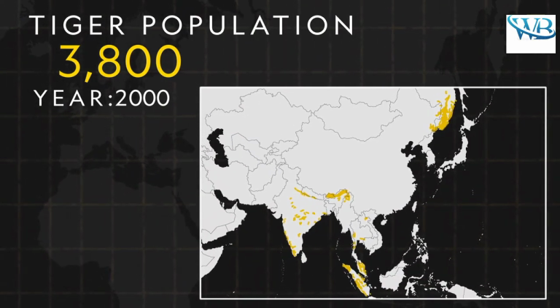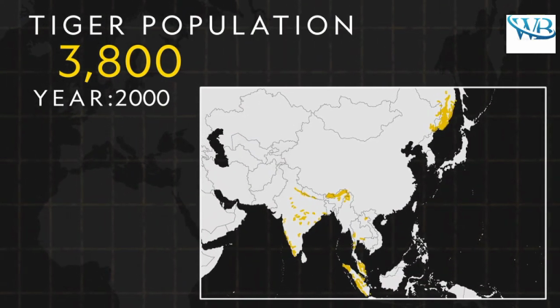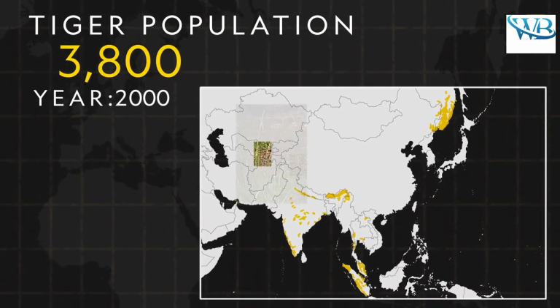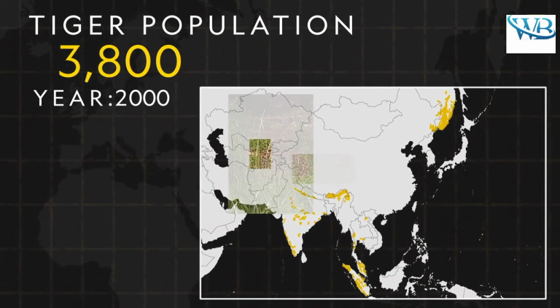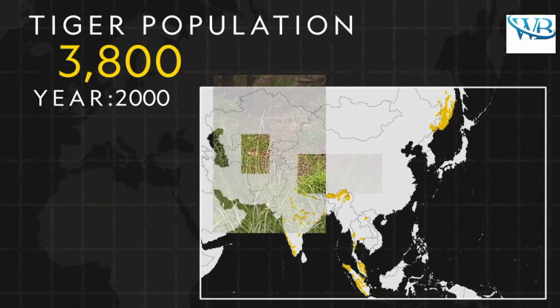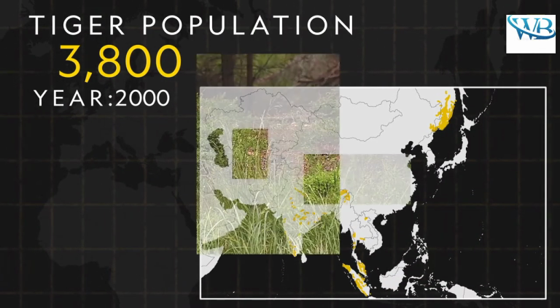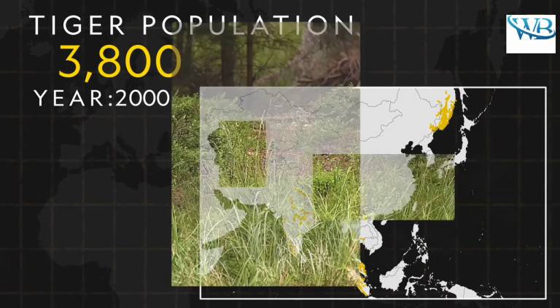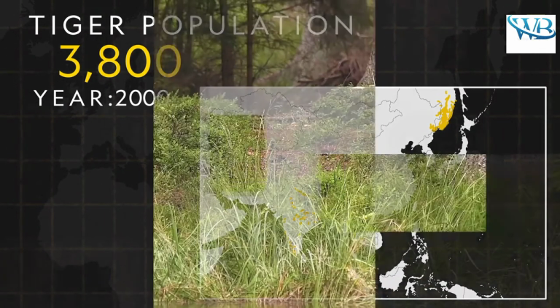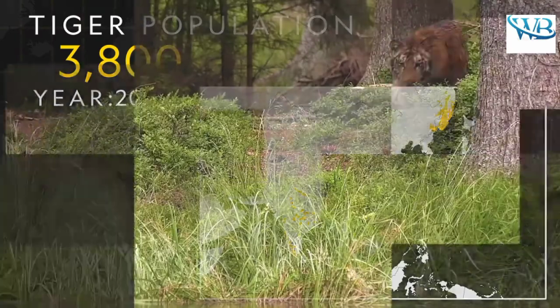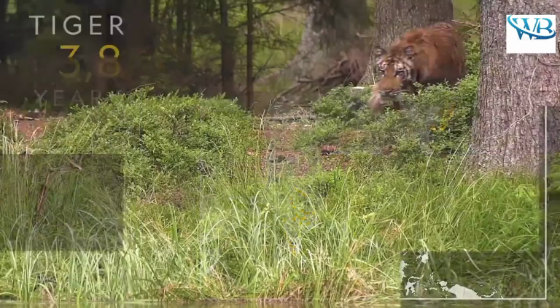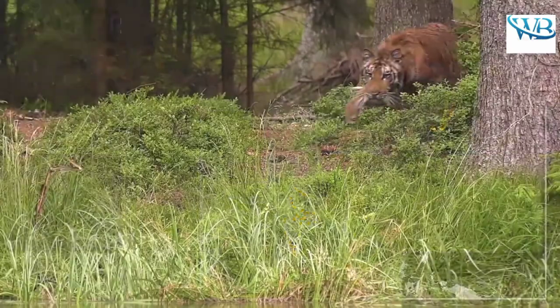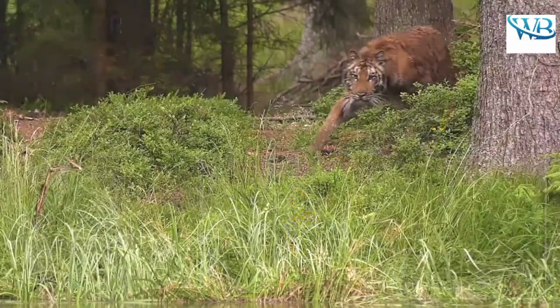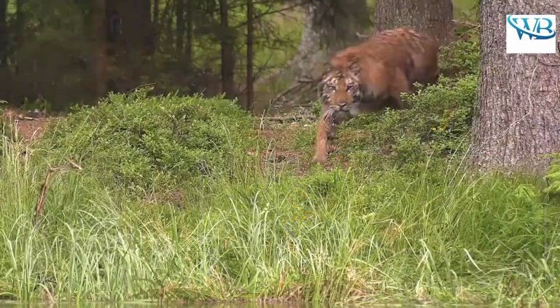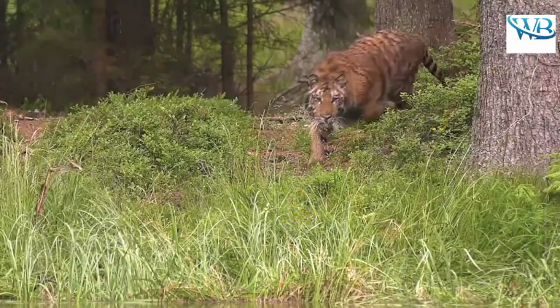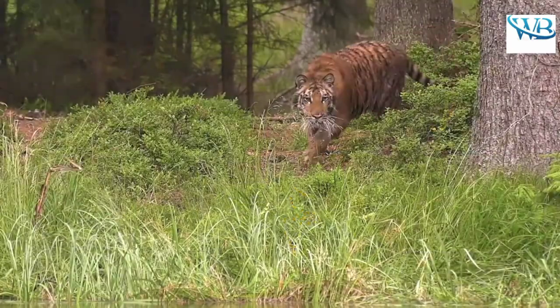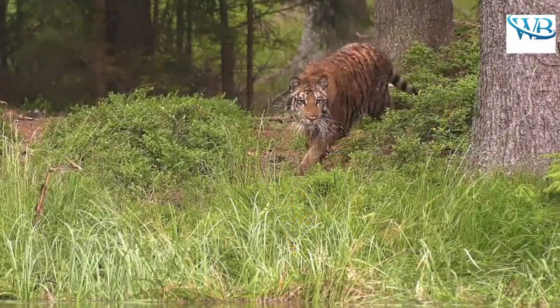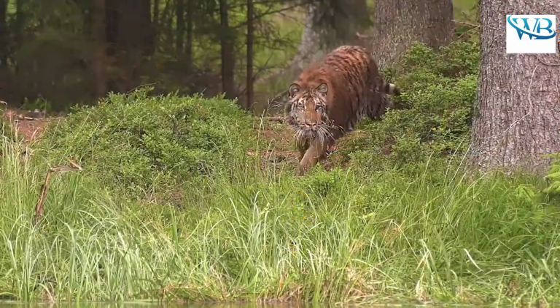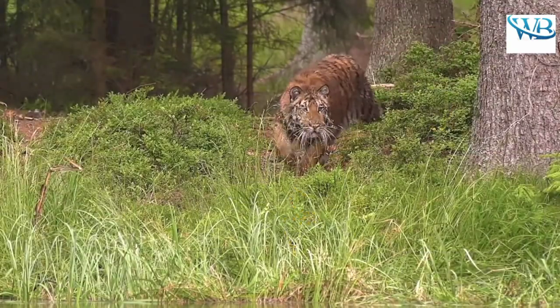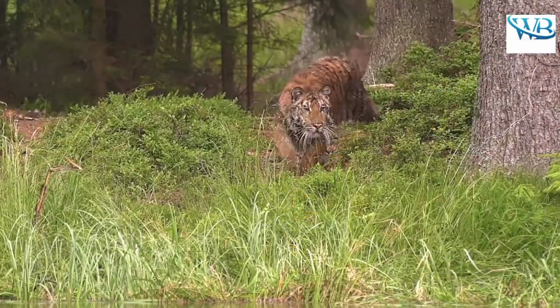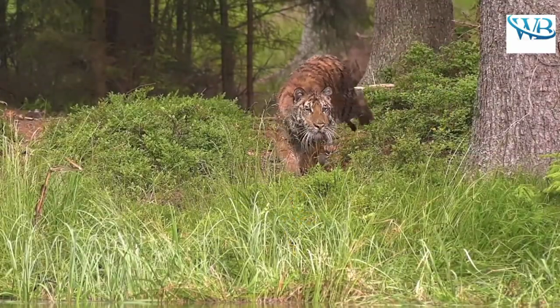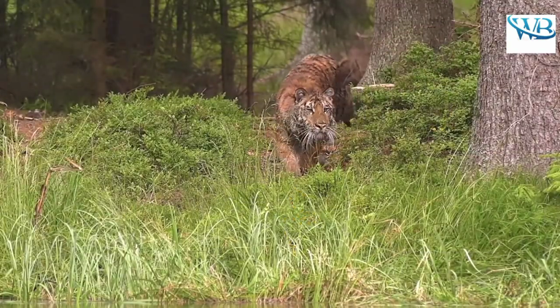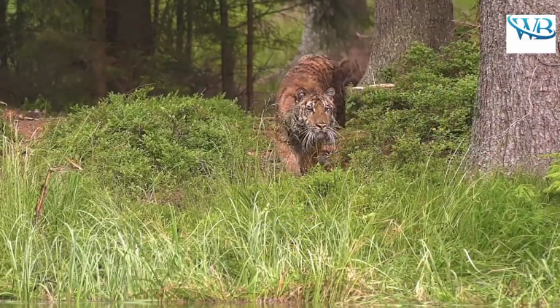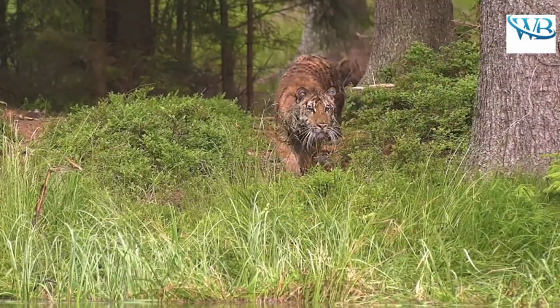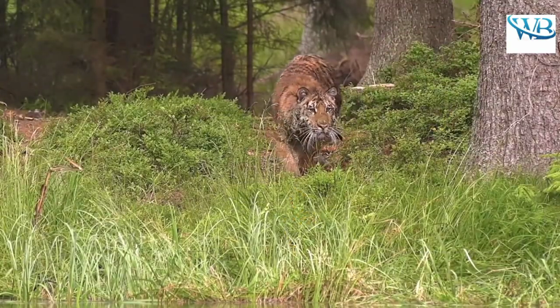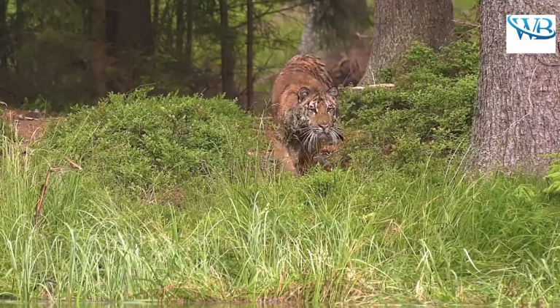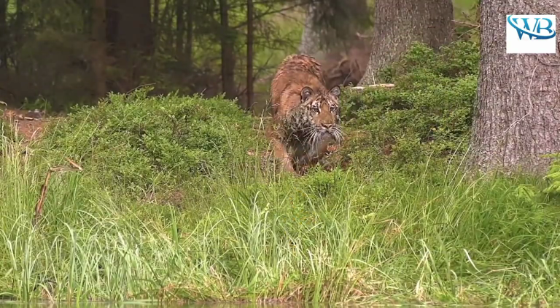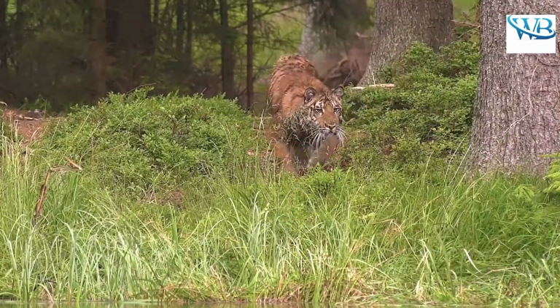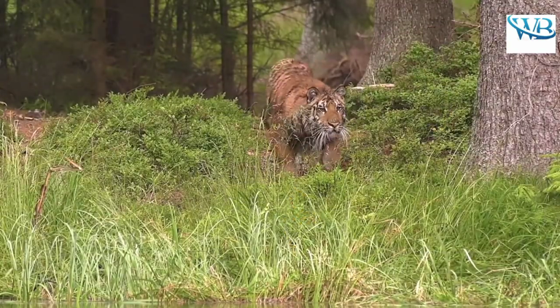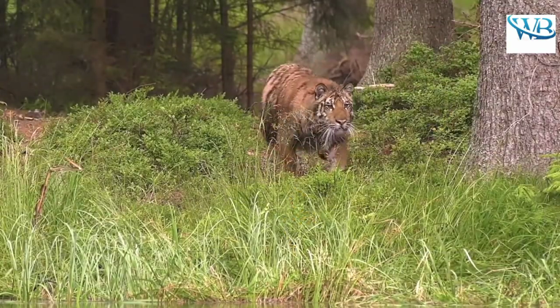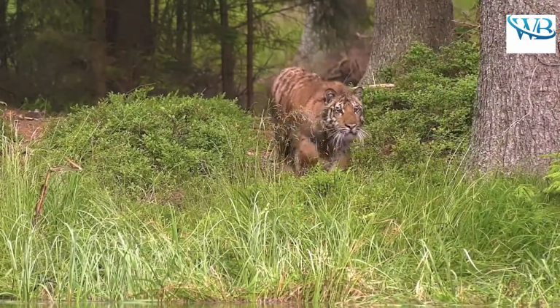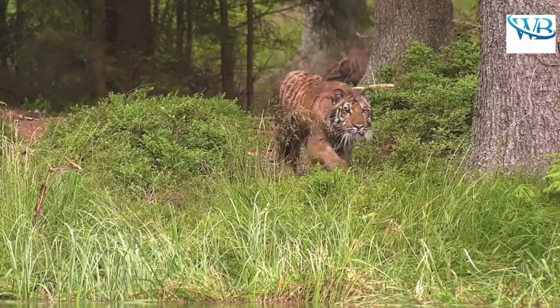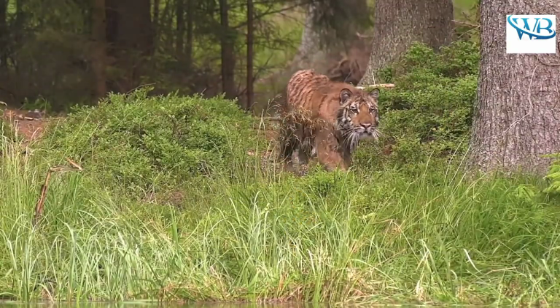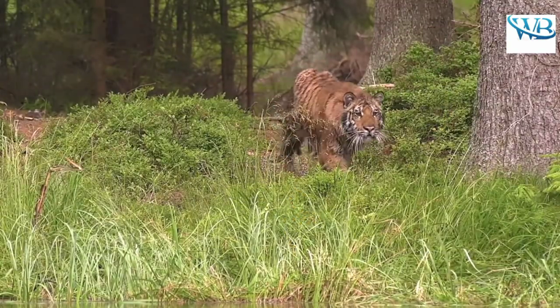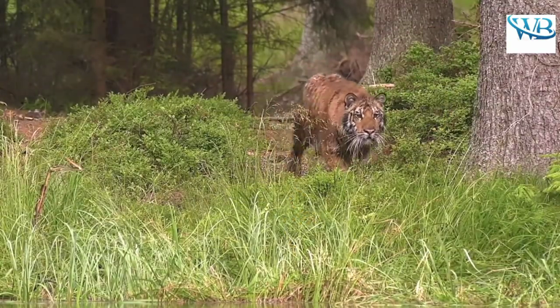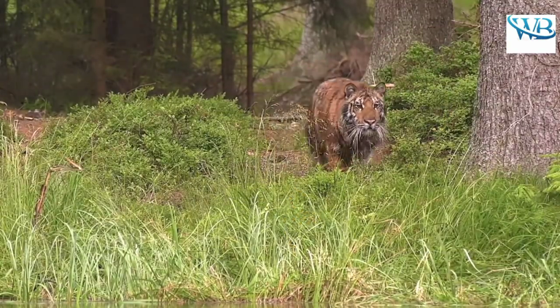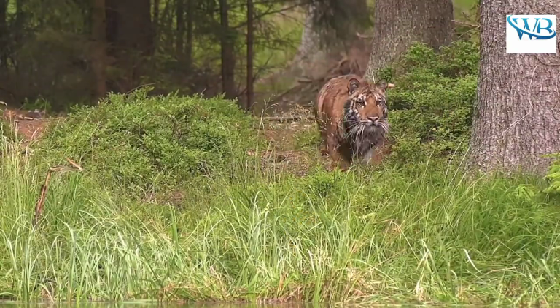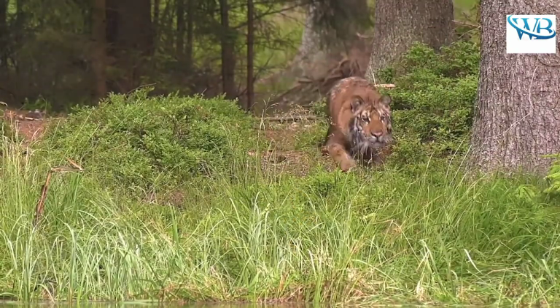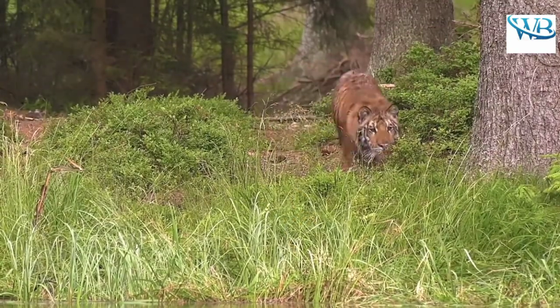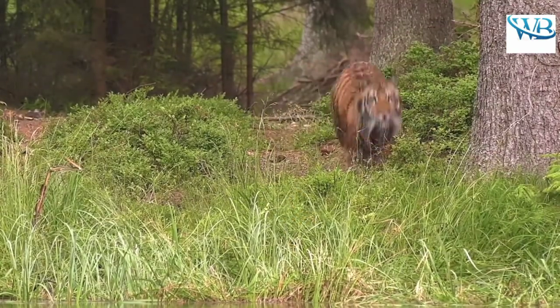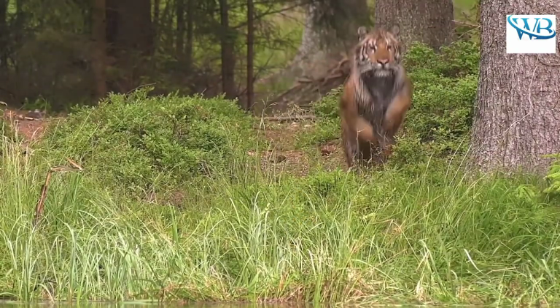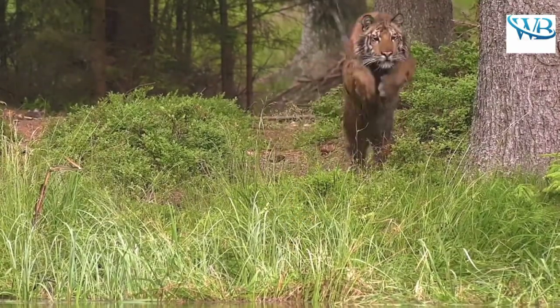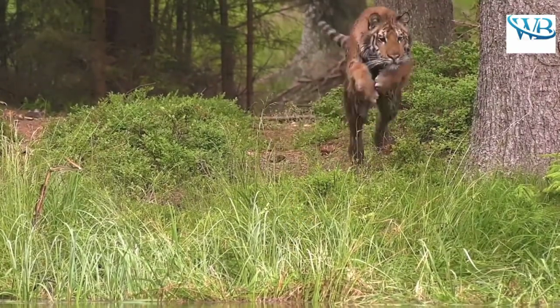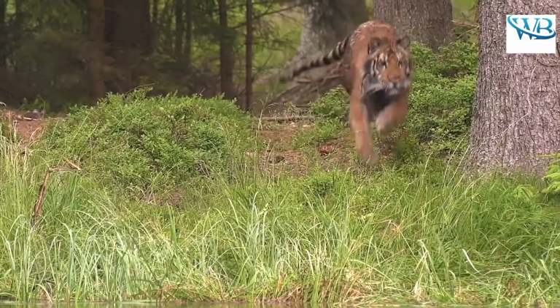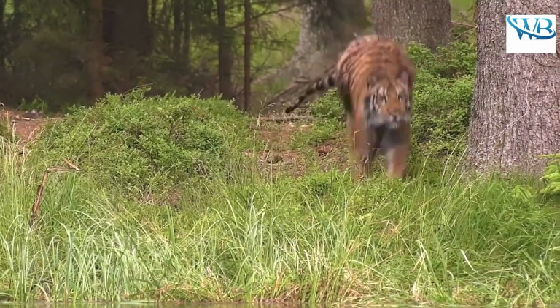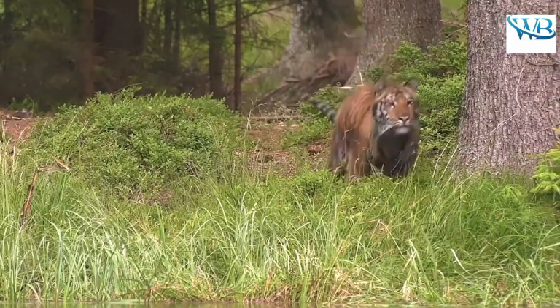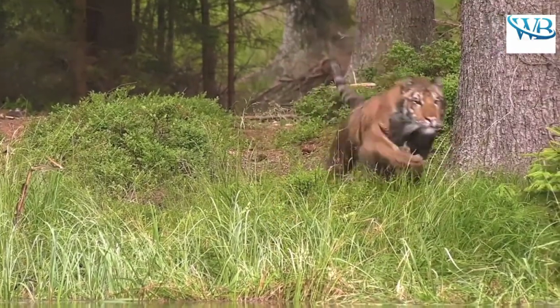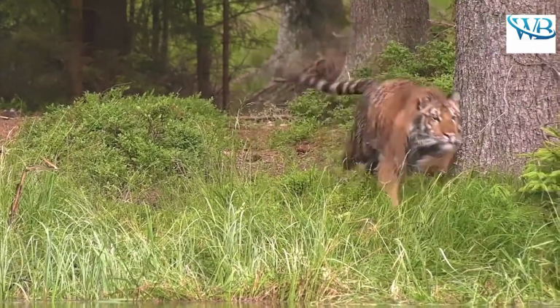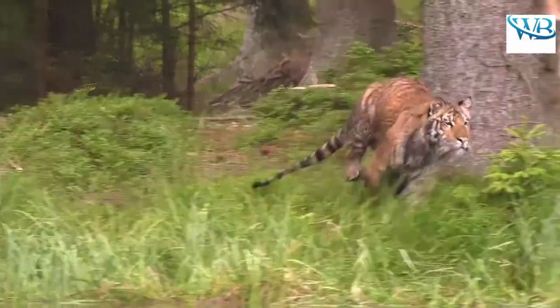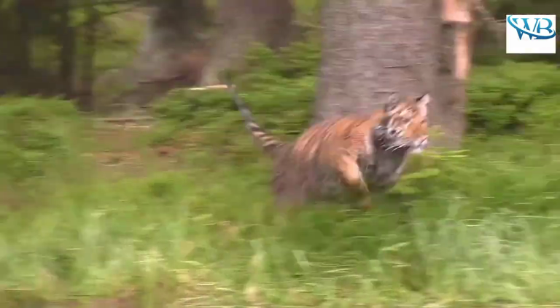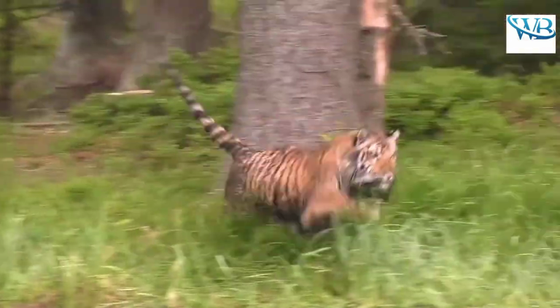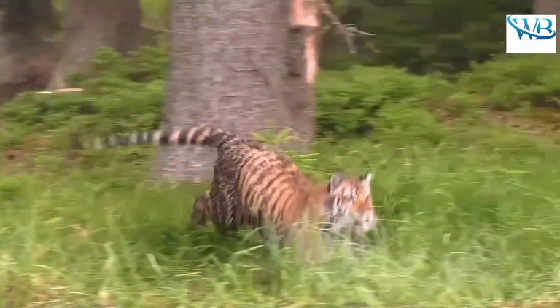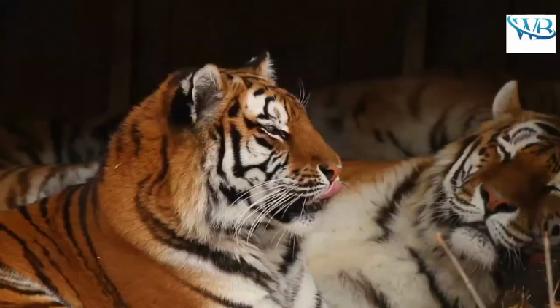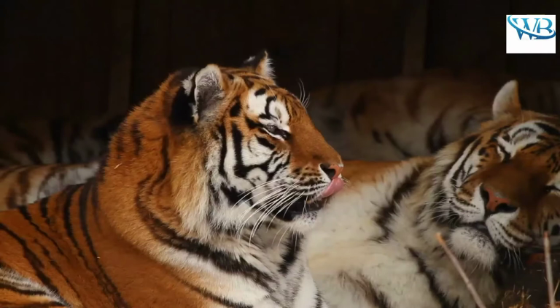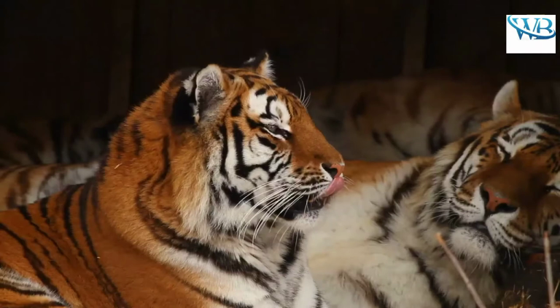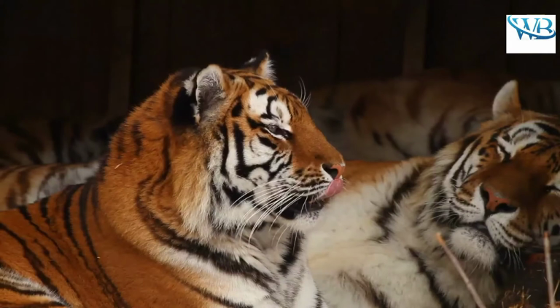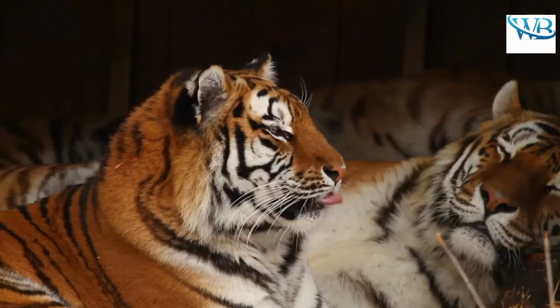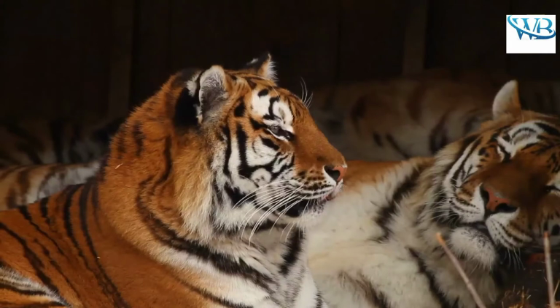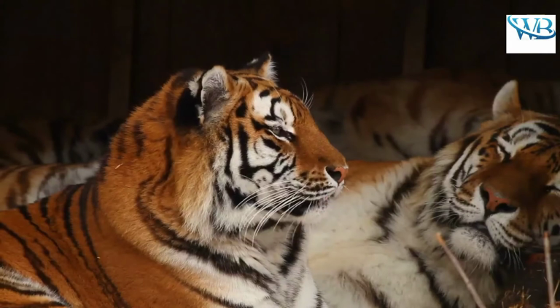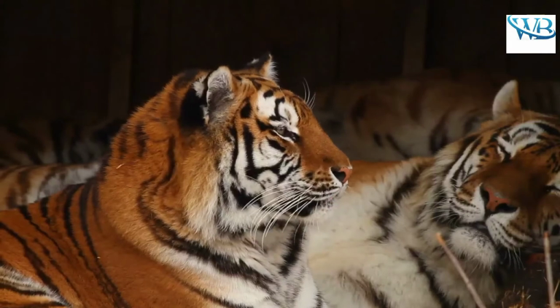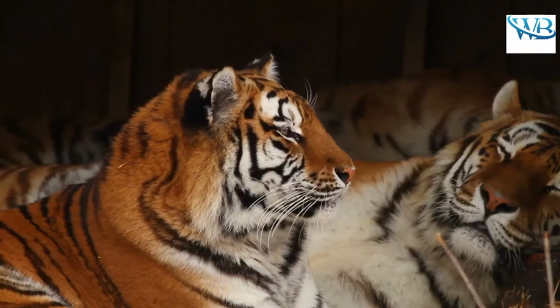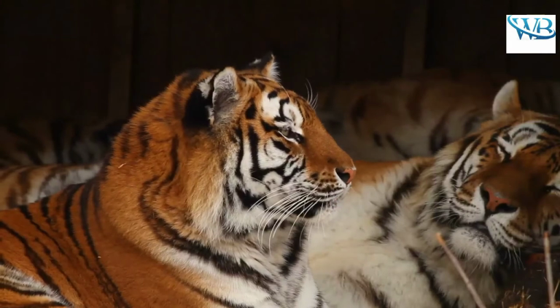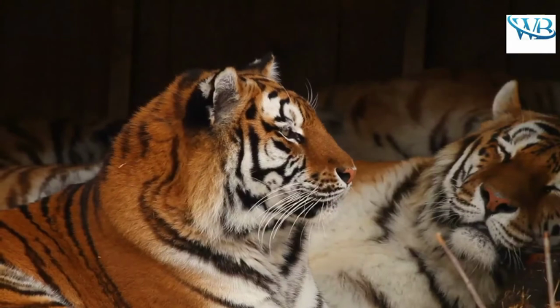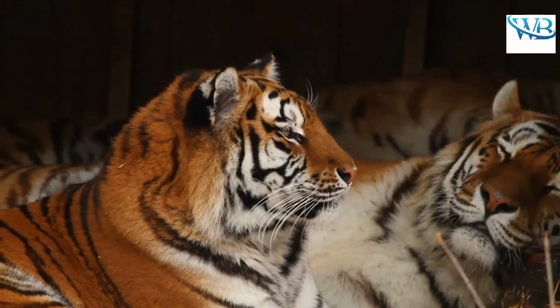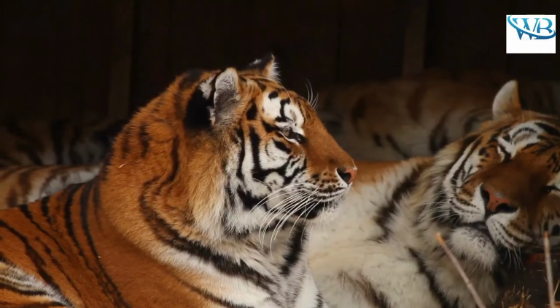Over the past few decades, programs have been put in place to protect tigers and their habitats. With the help of the global community, tiger populations may slowly rebound.